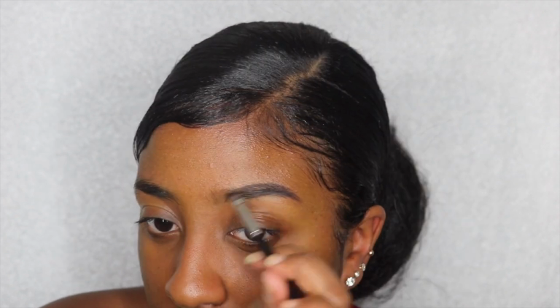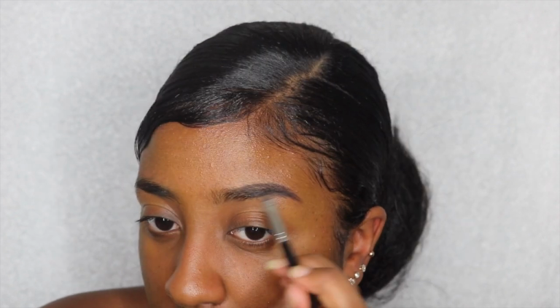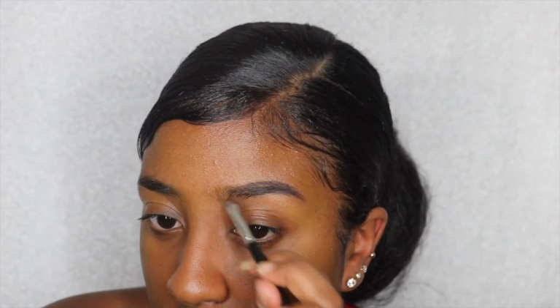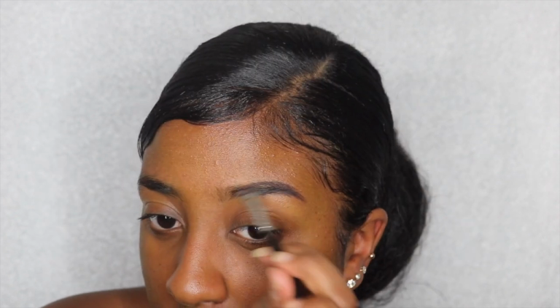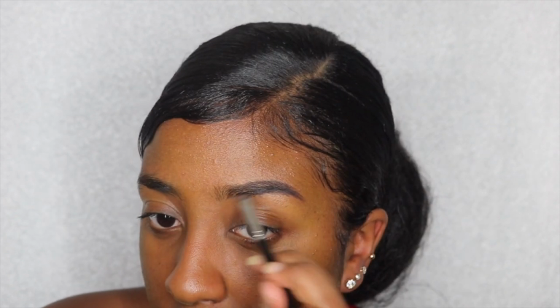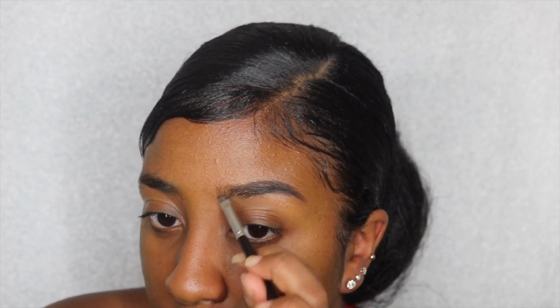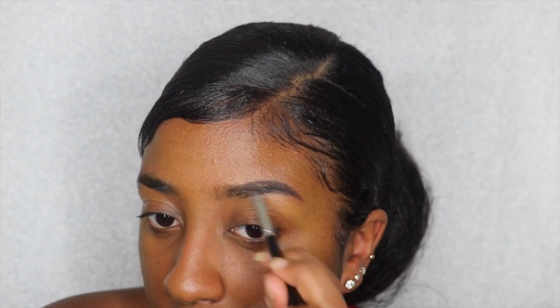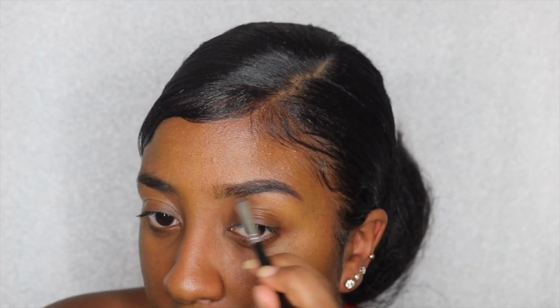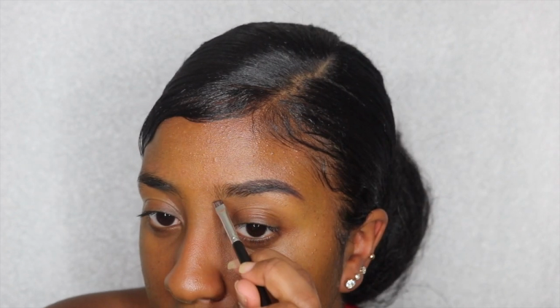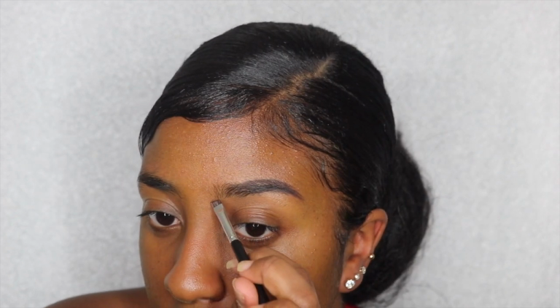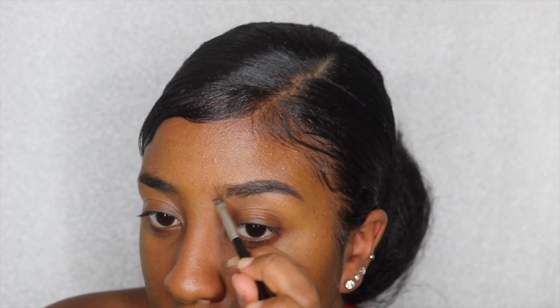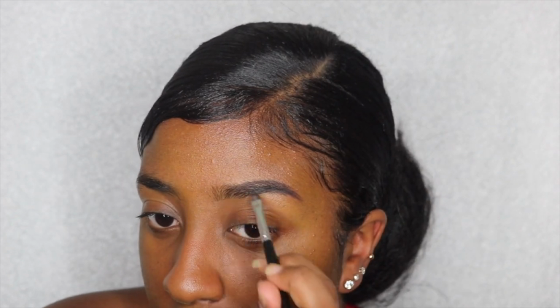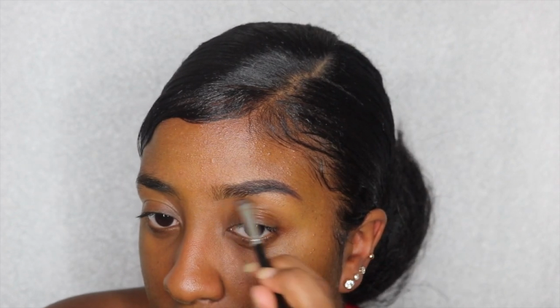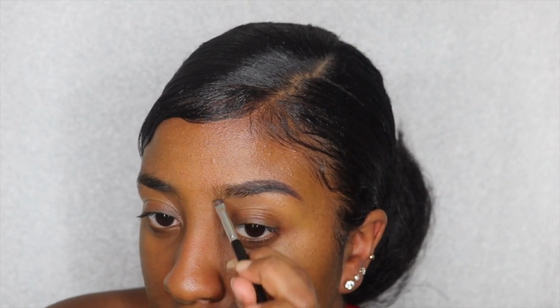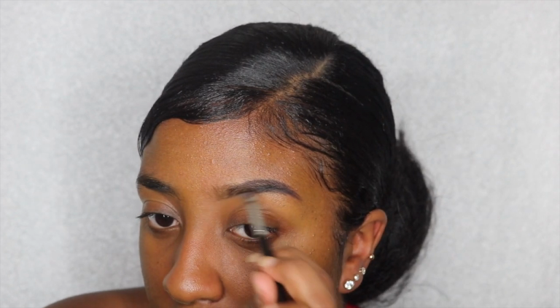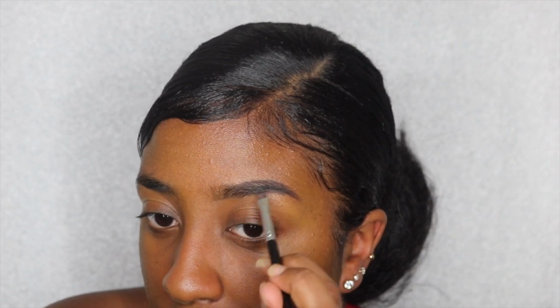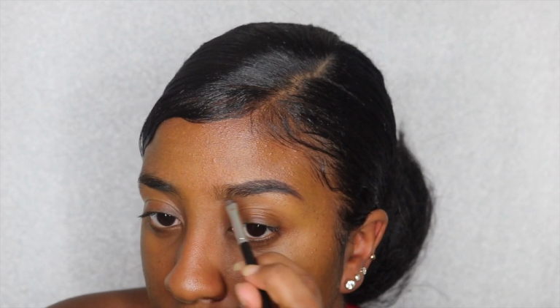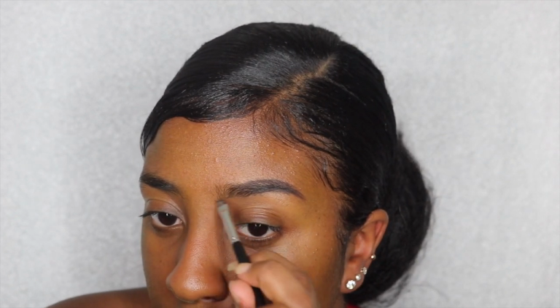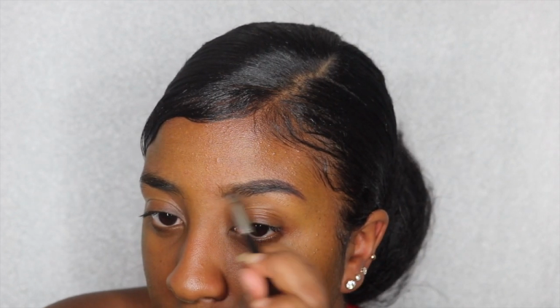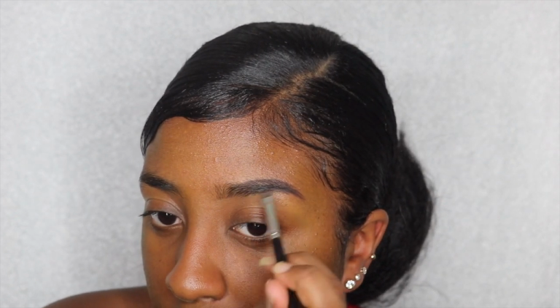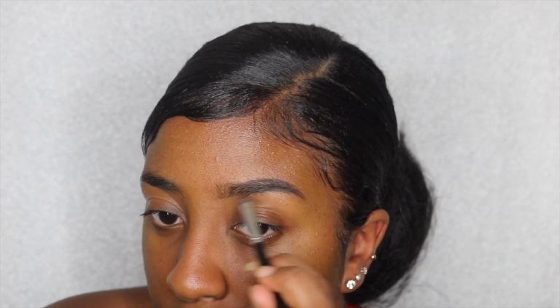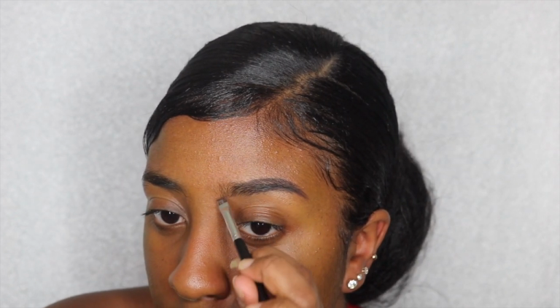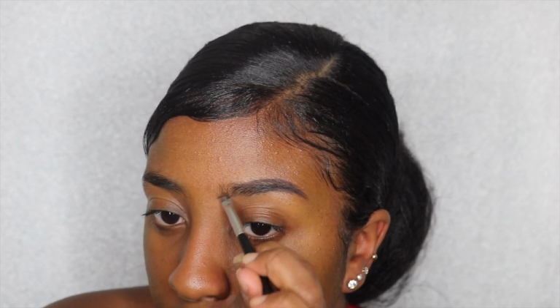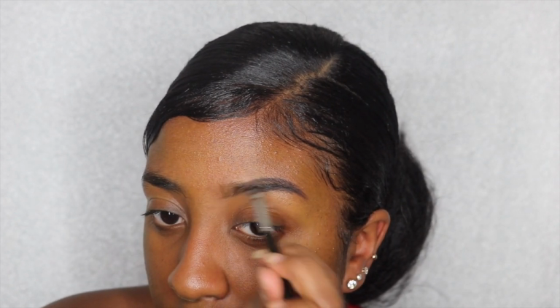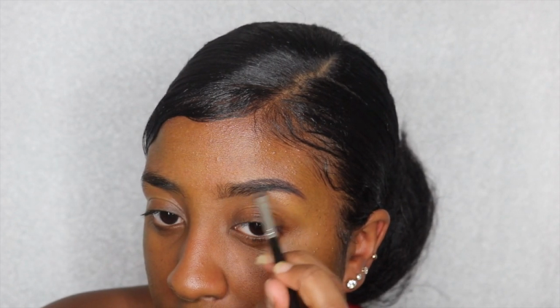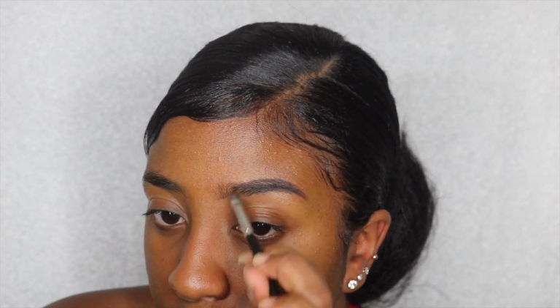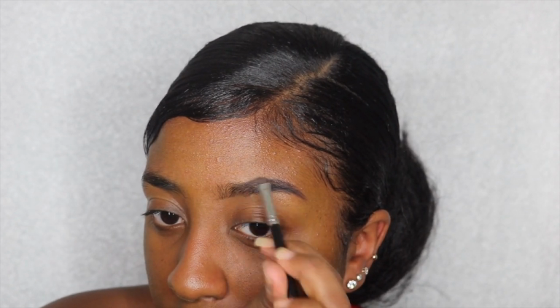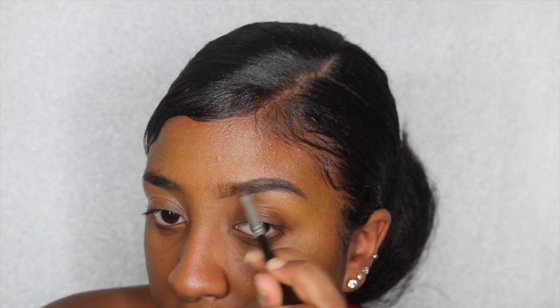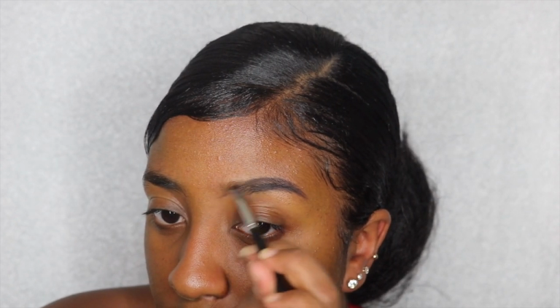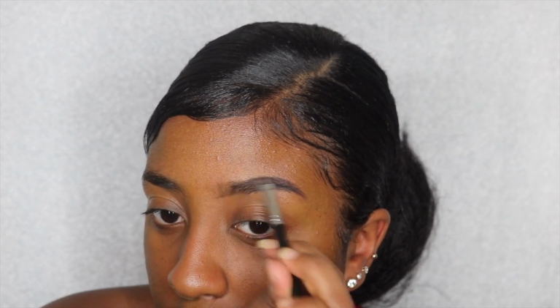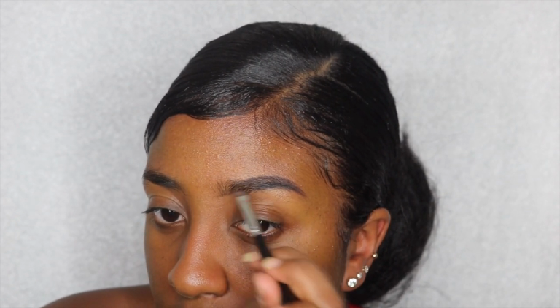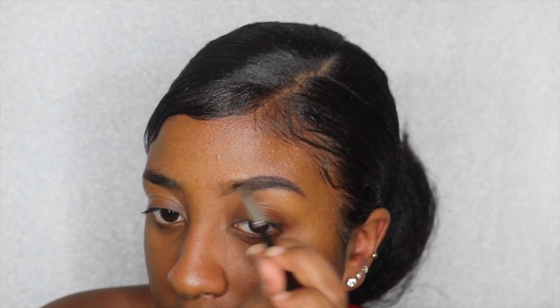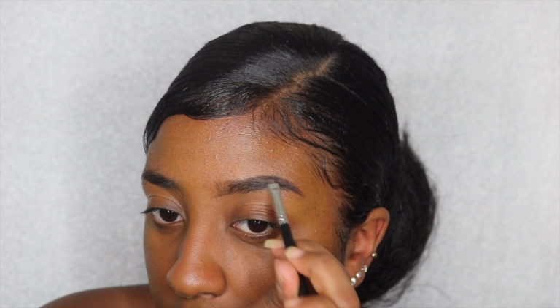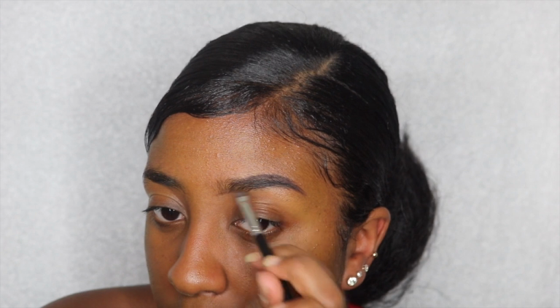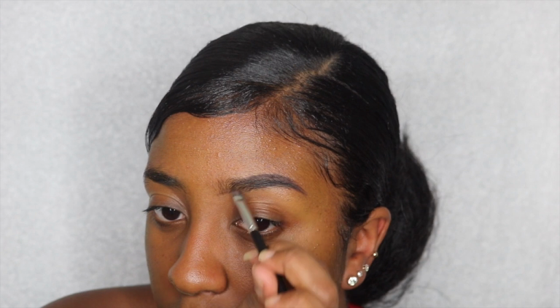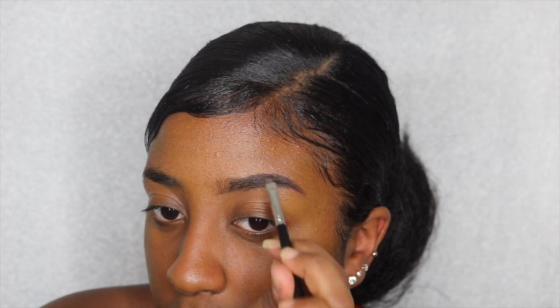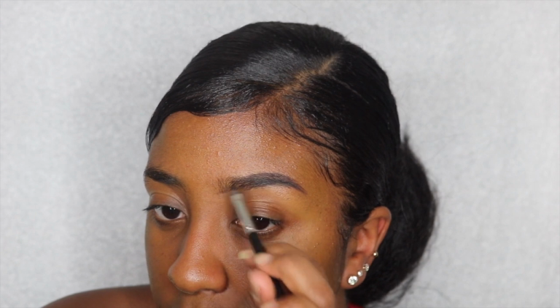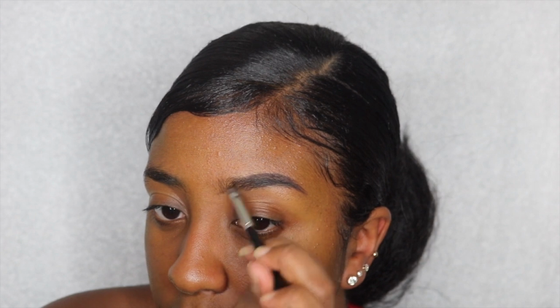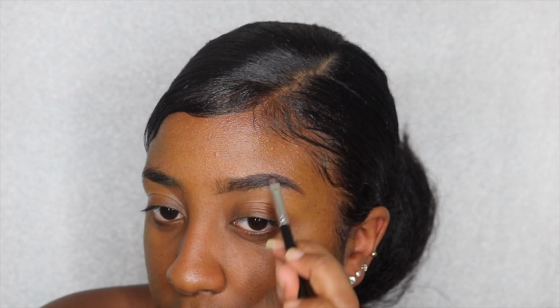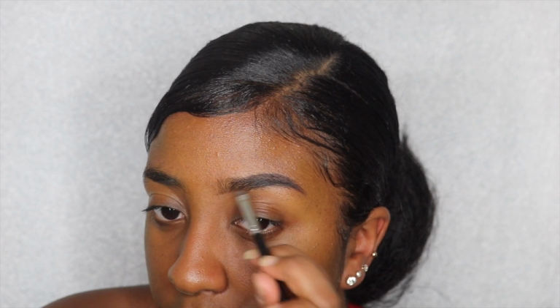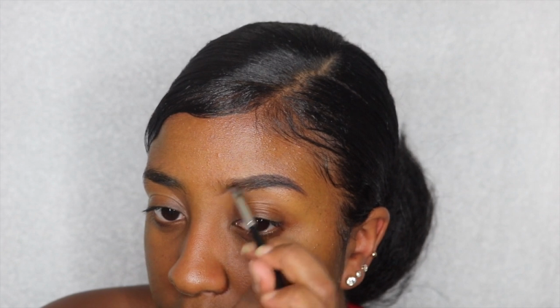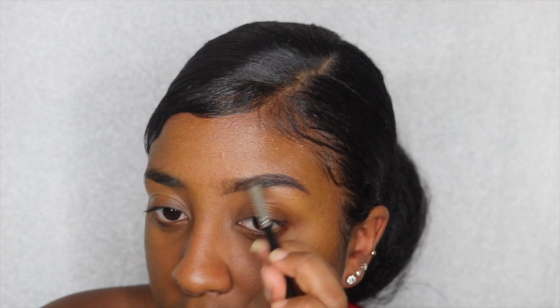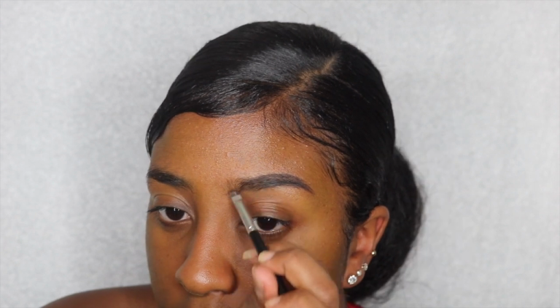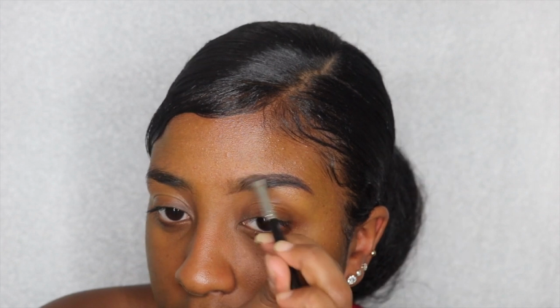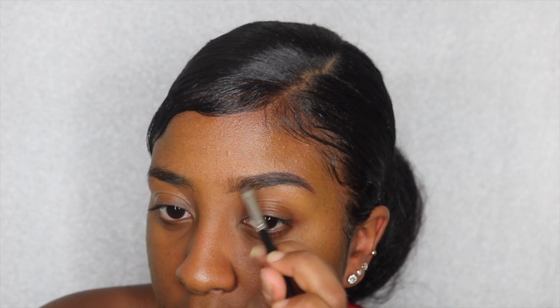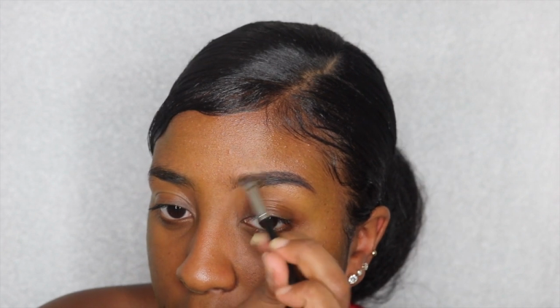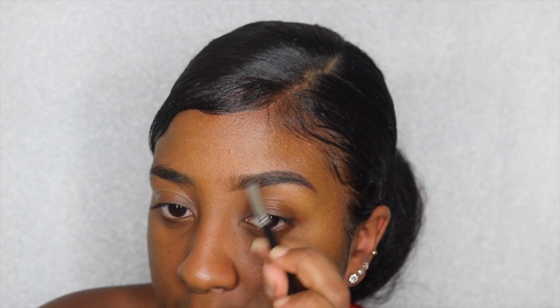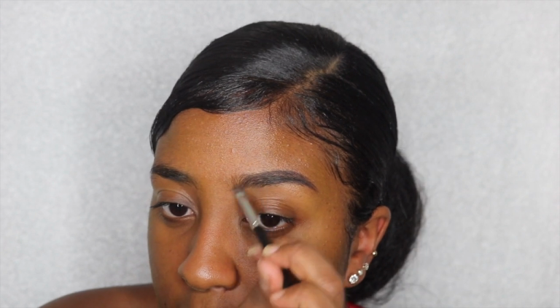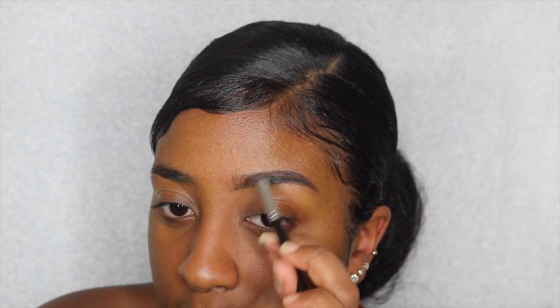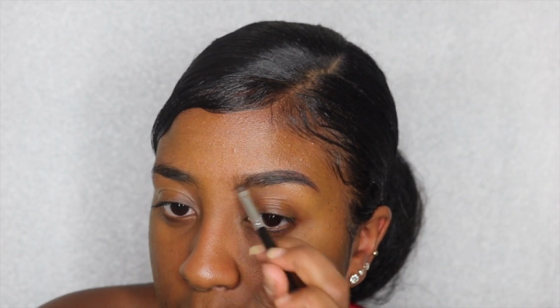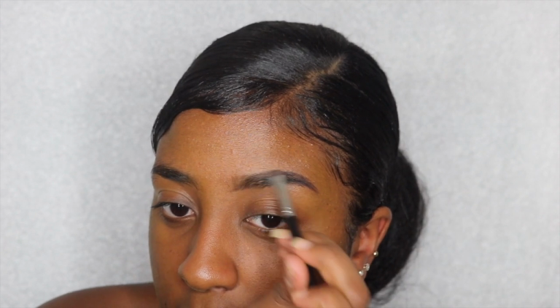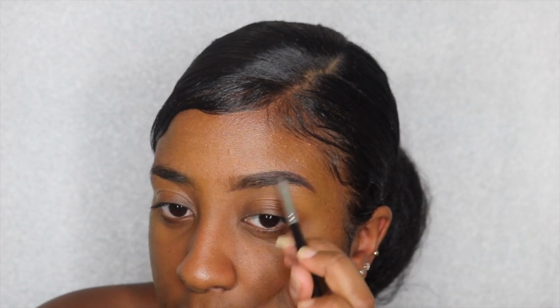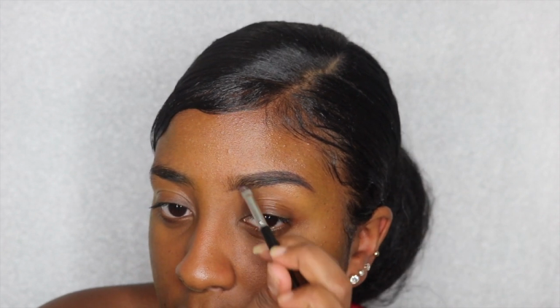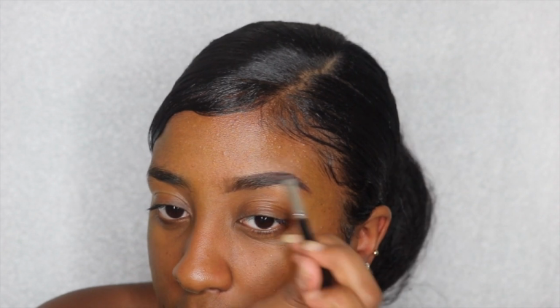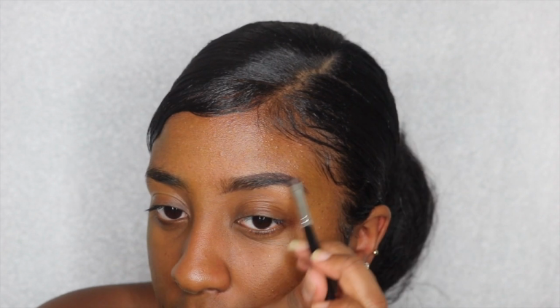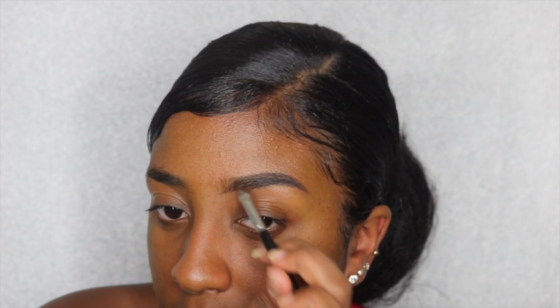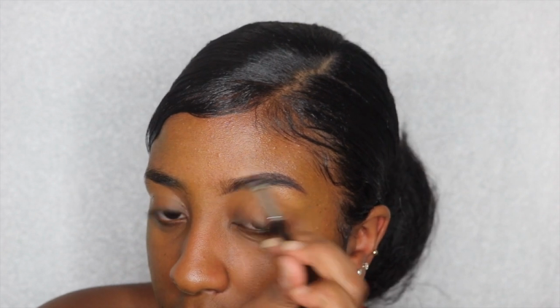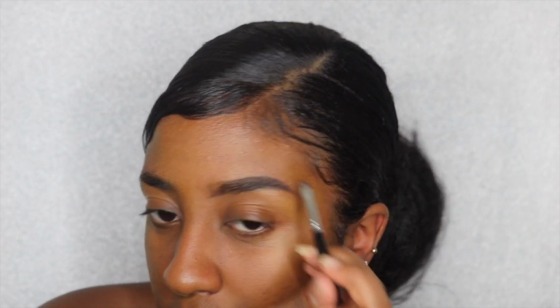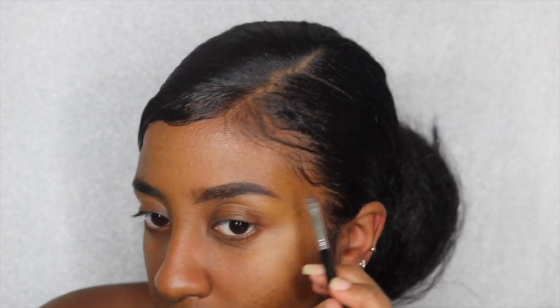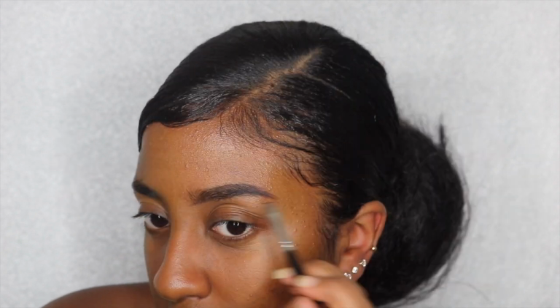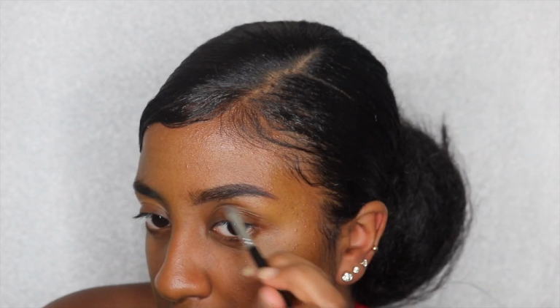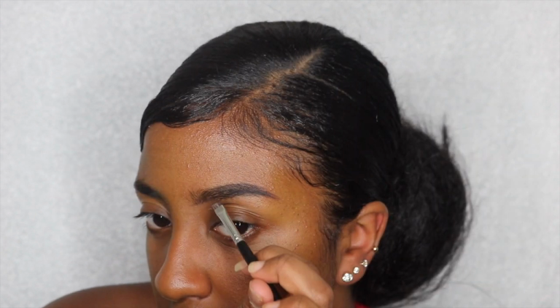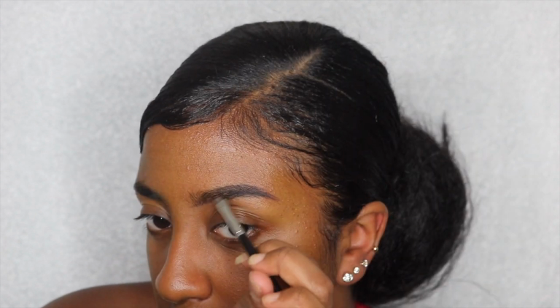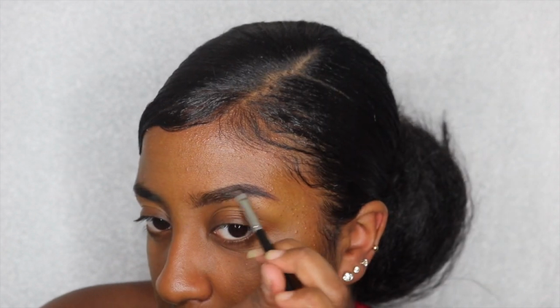My routine is always changing so don't even ask me how I do my eyebrows.